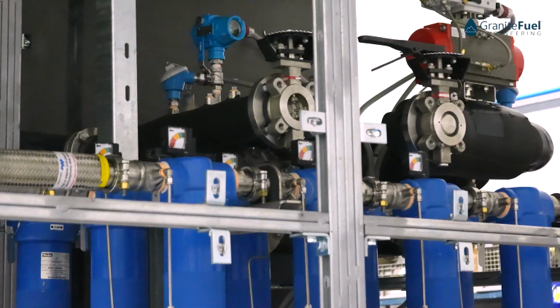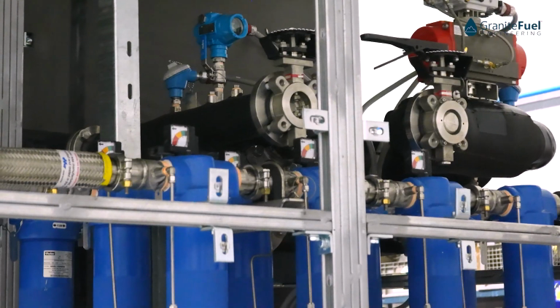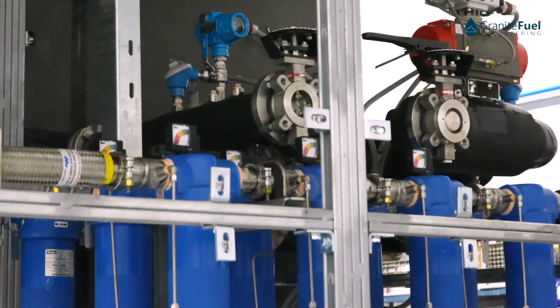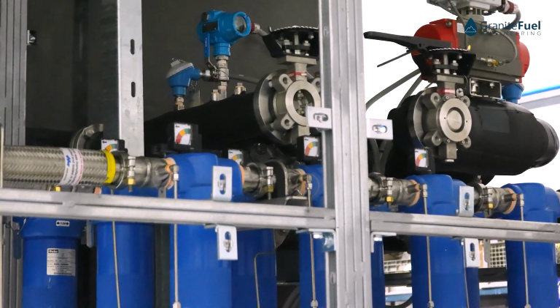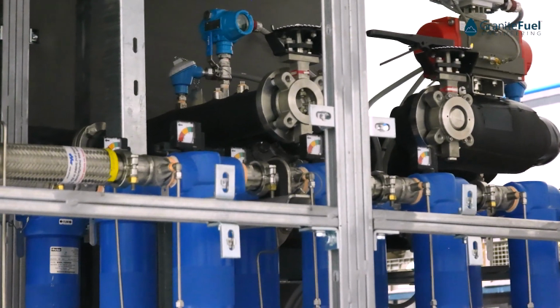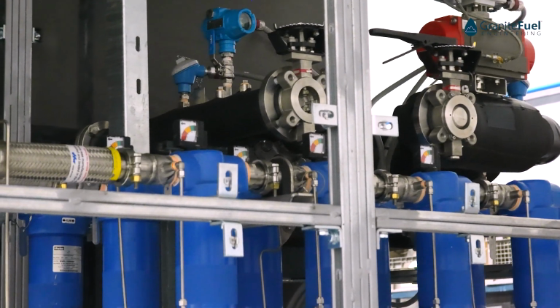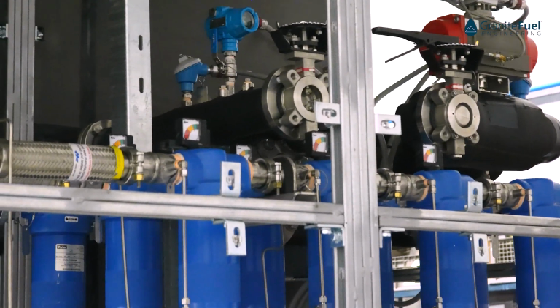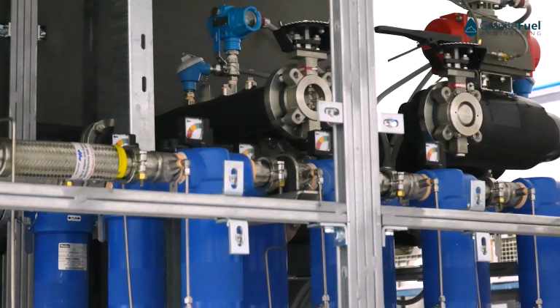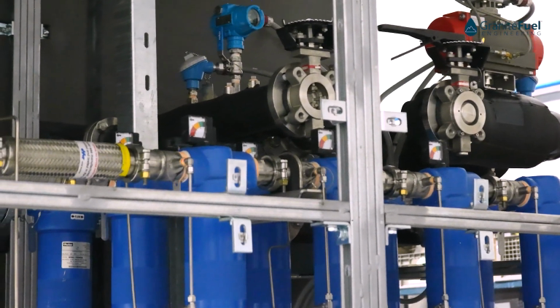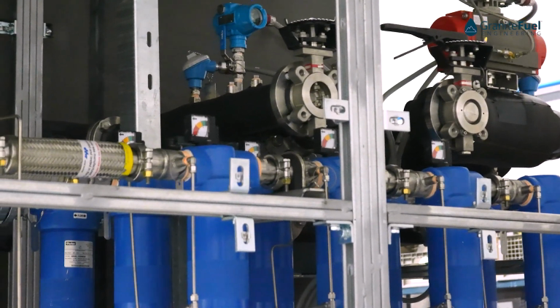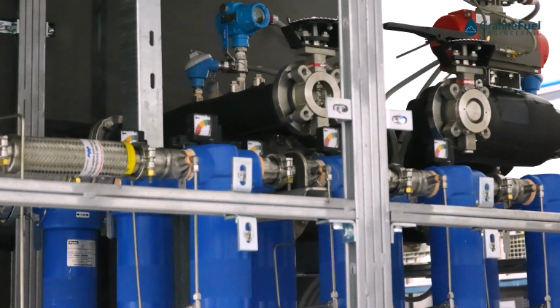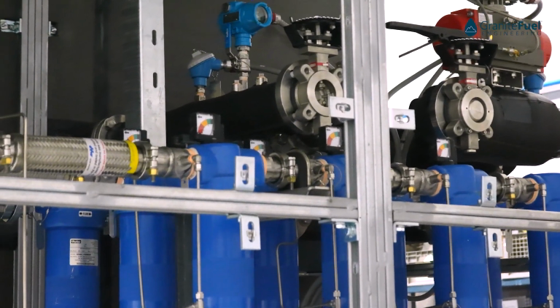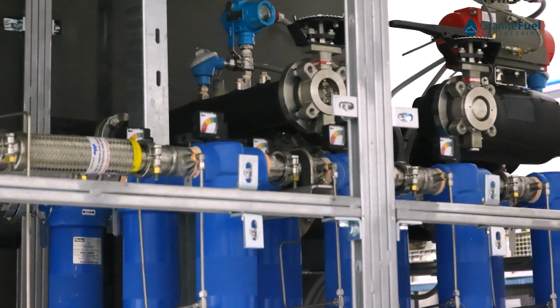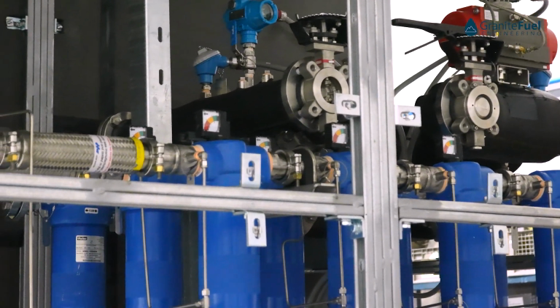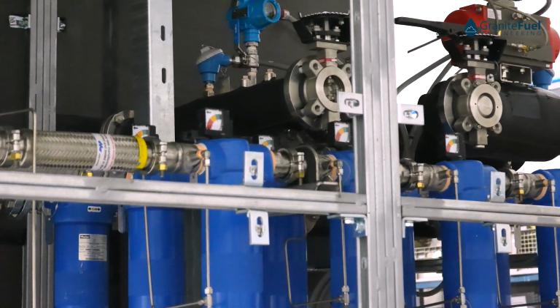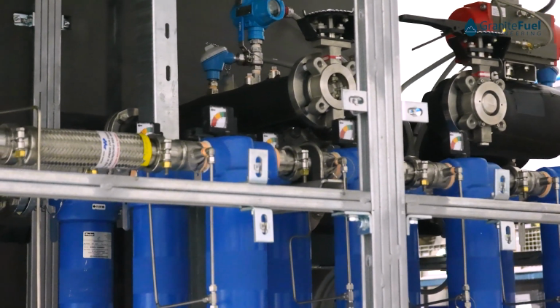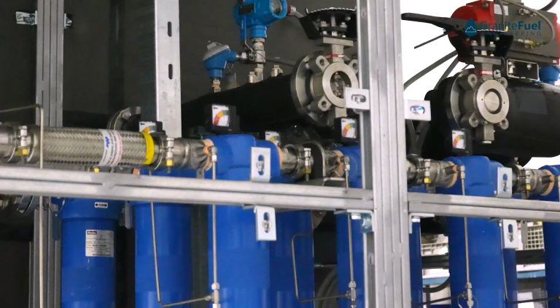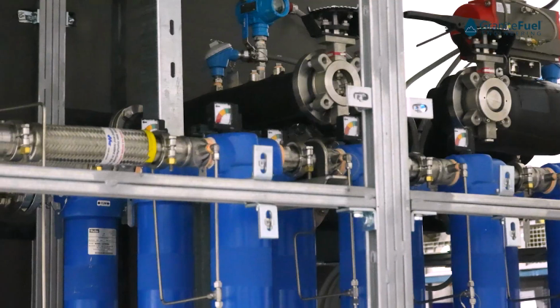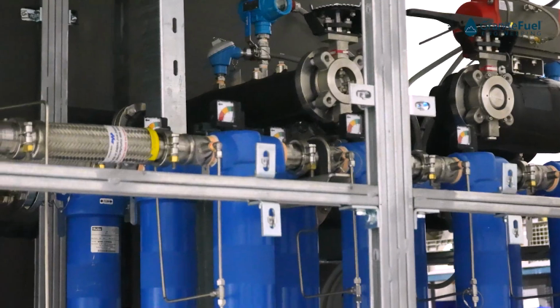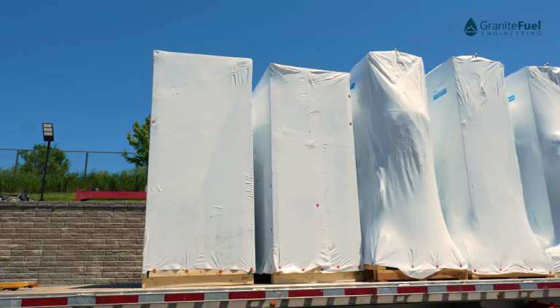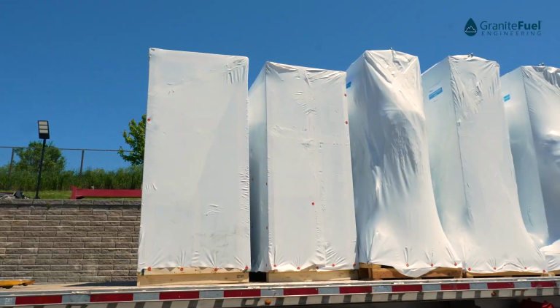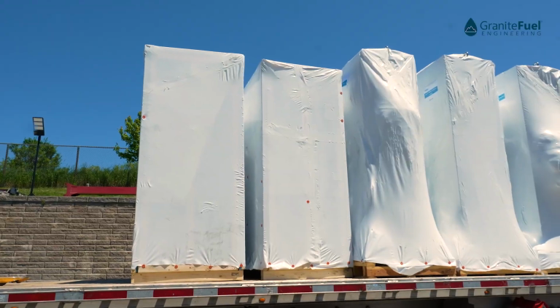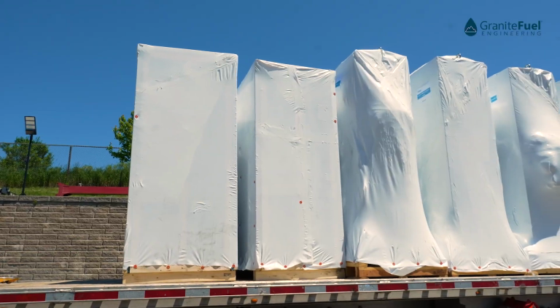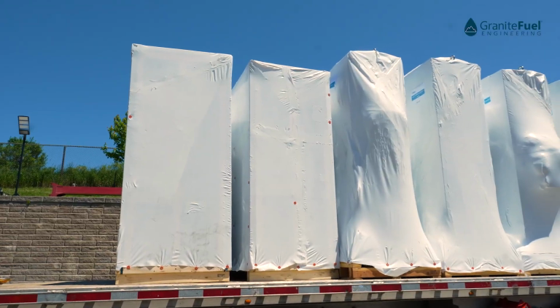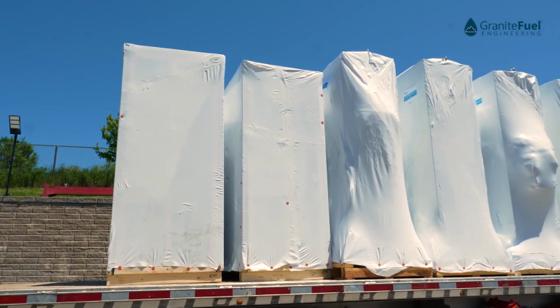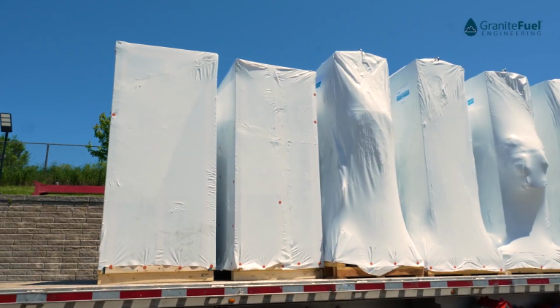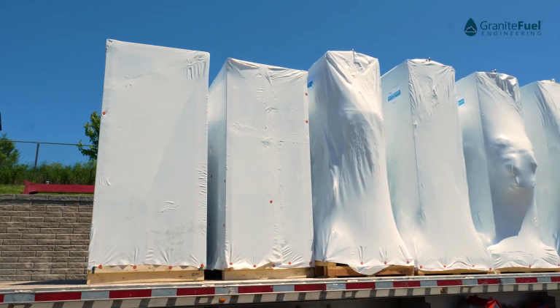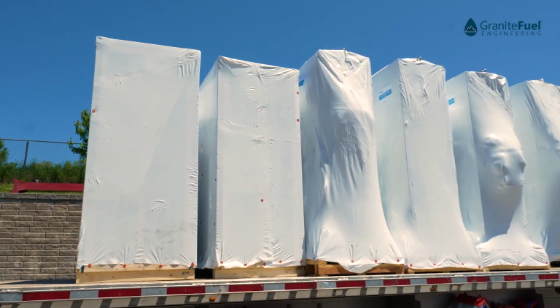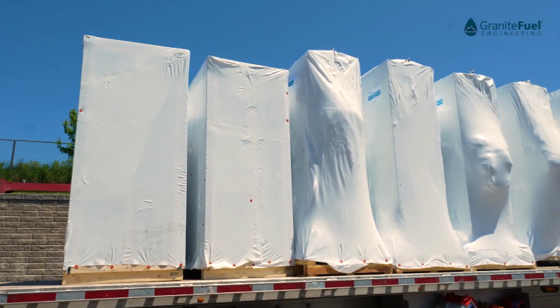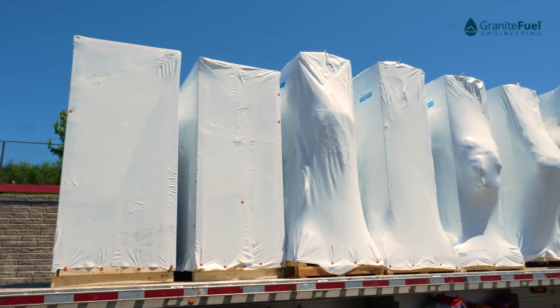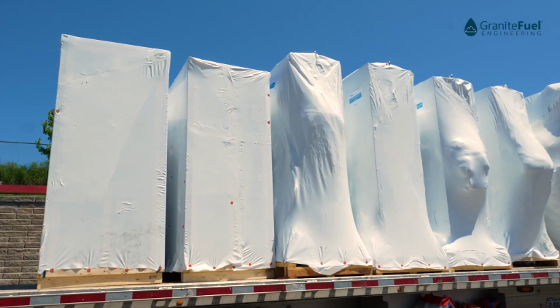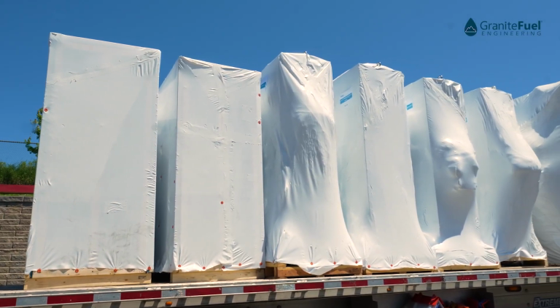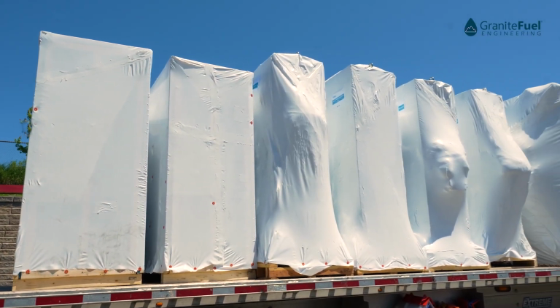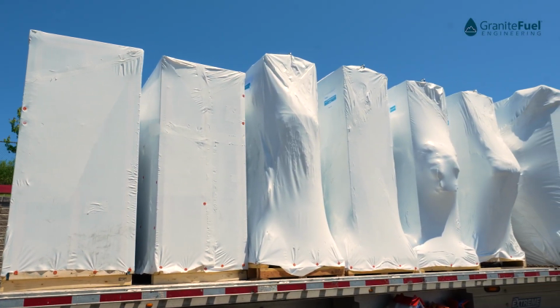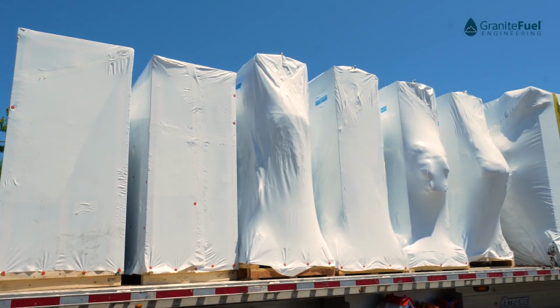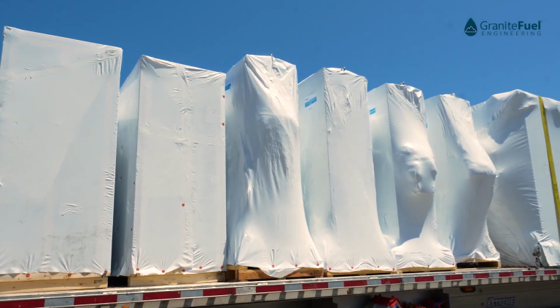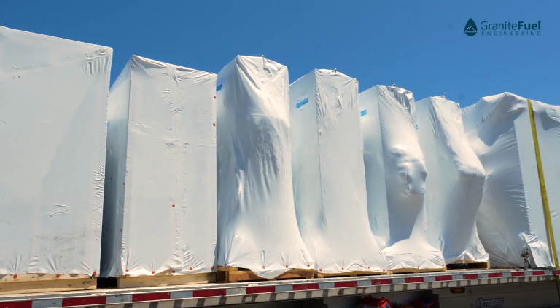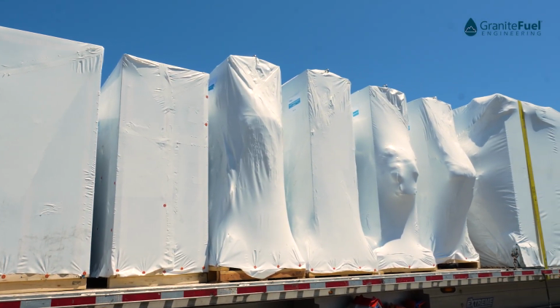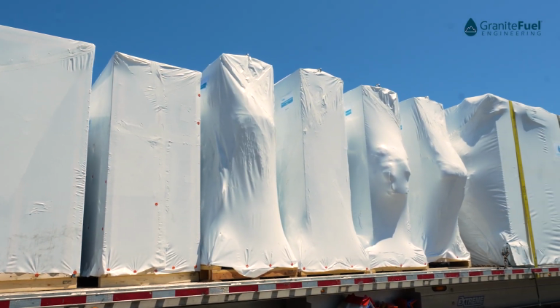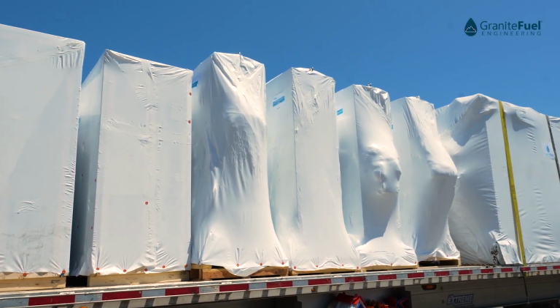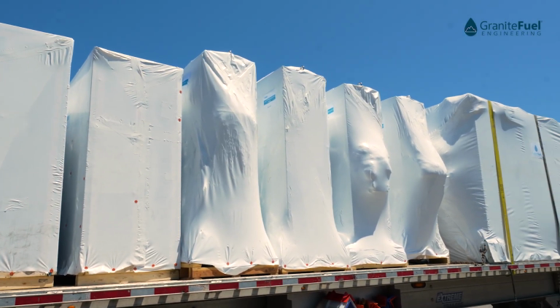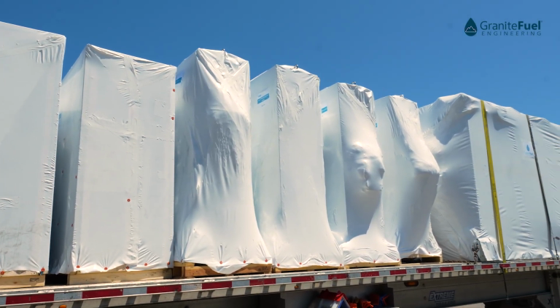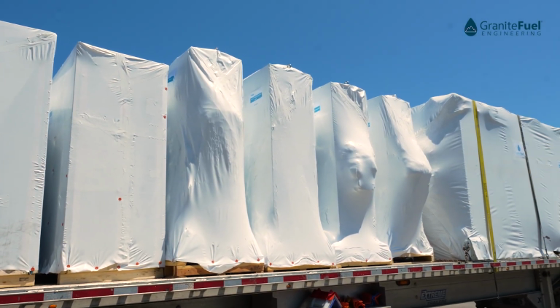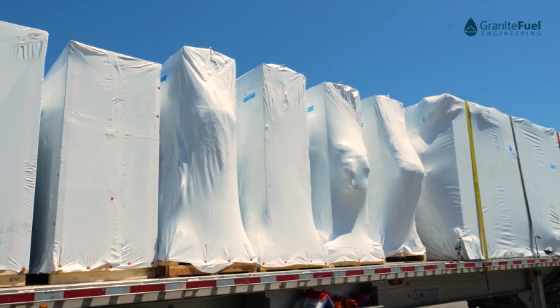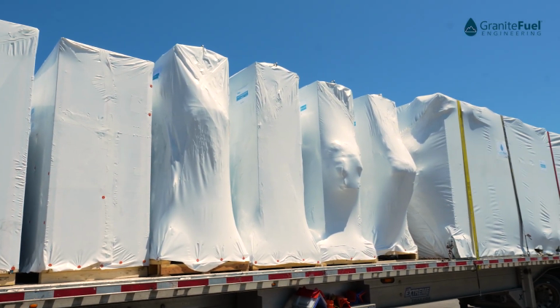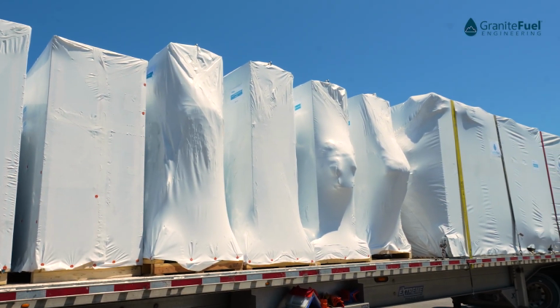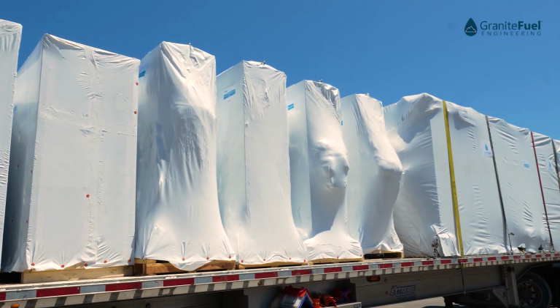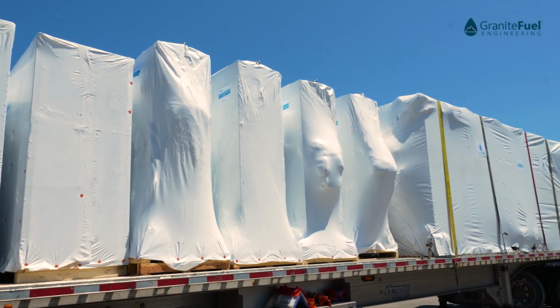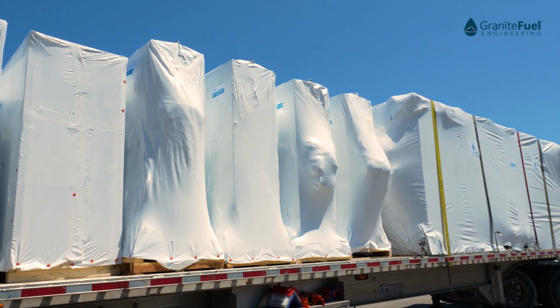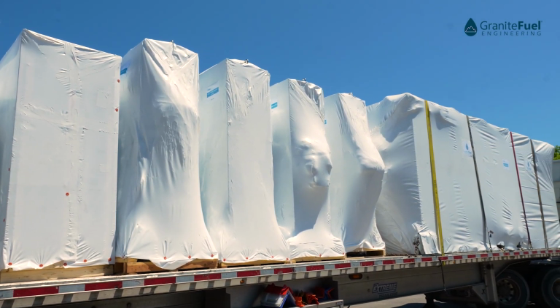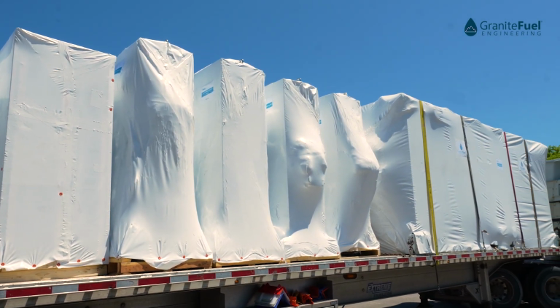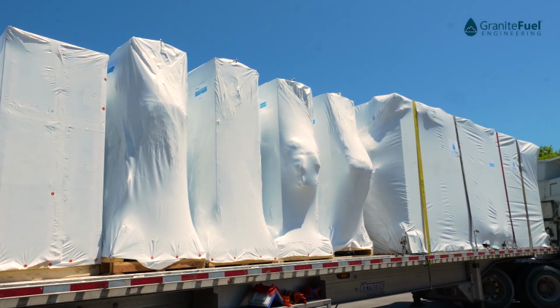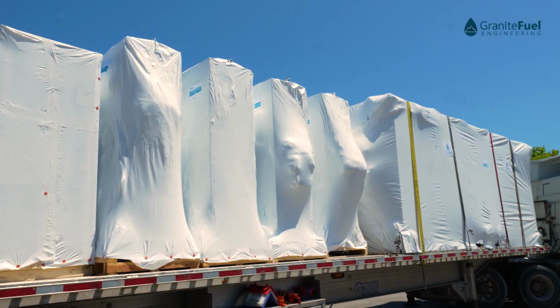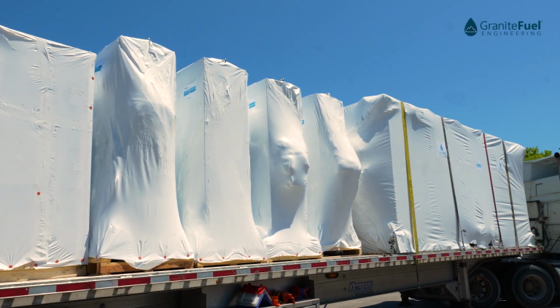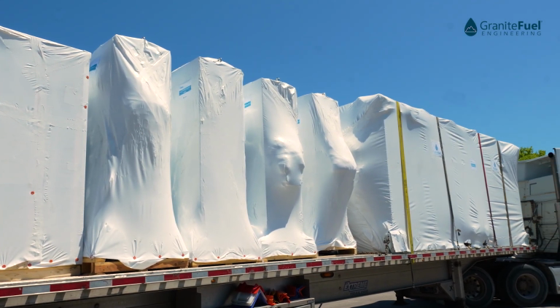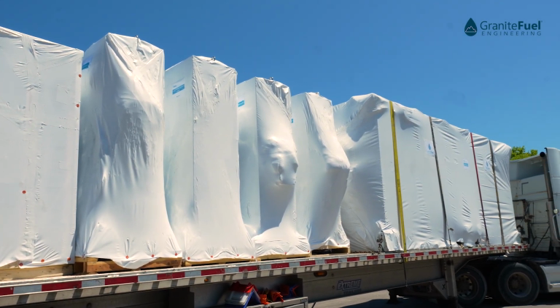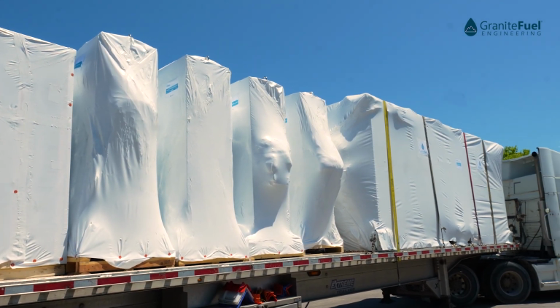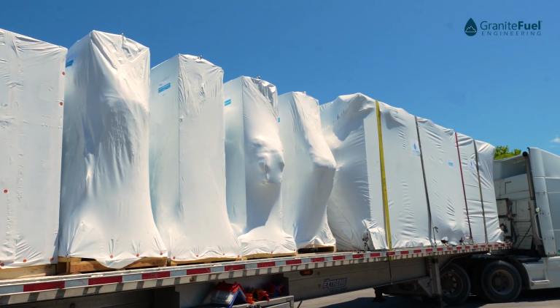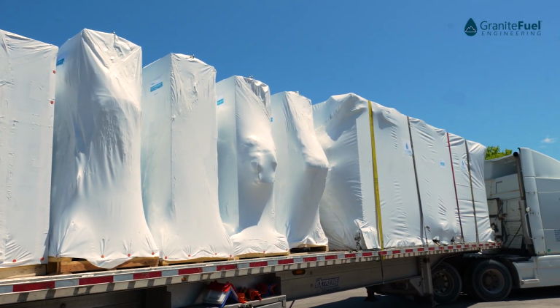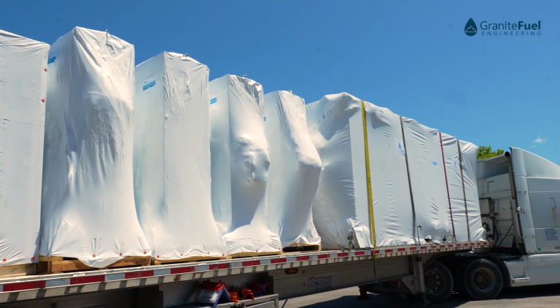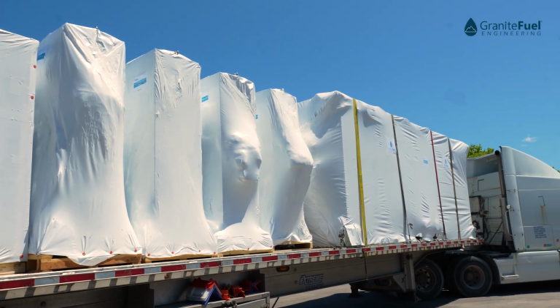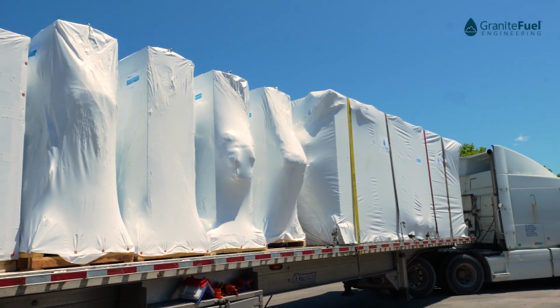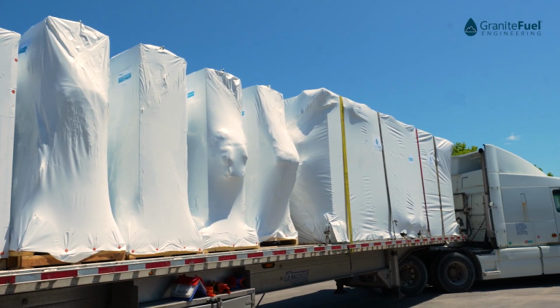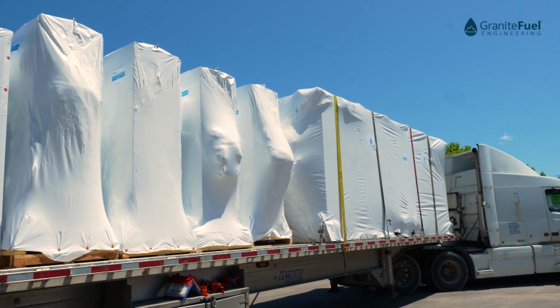This system consisted of nine individual skids, which were all assembled, wired, and tested here in our shop.